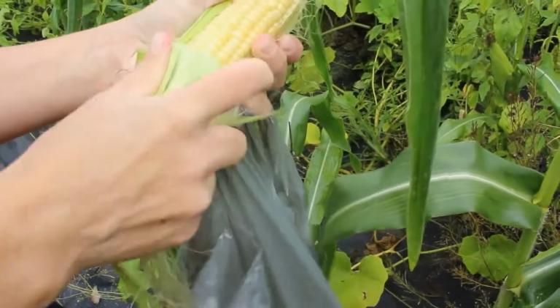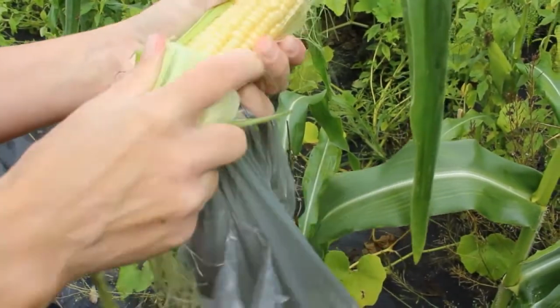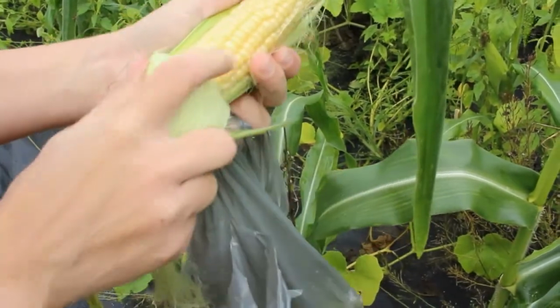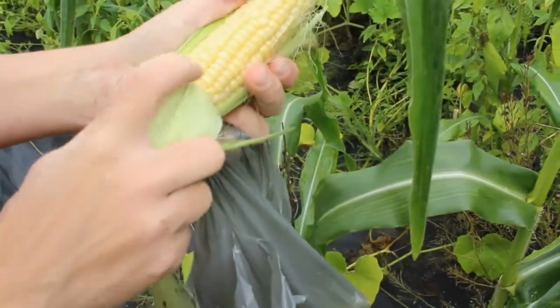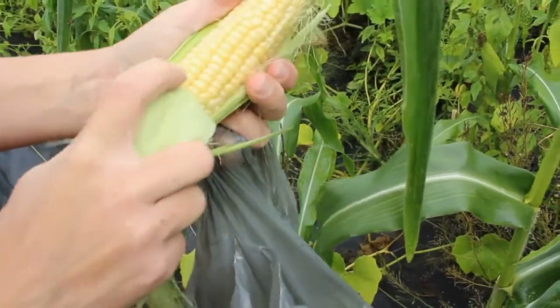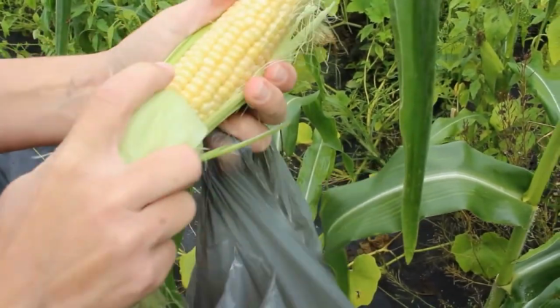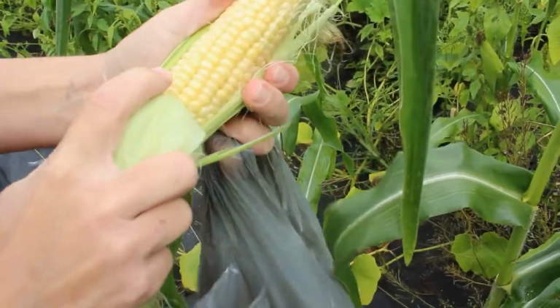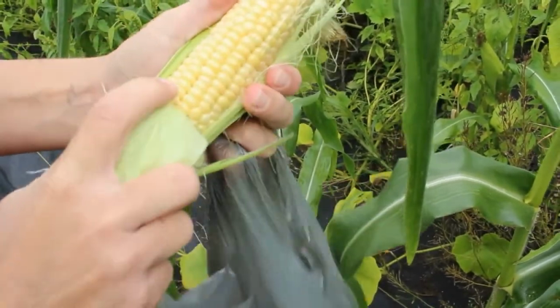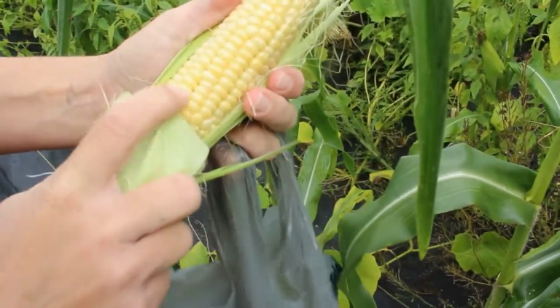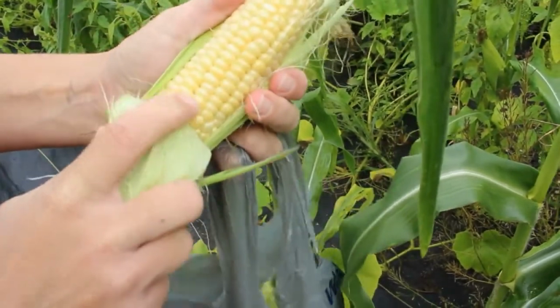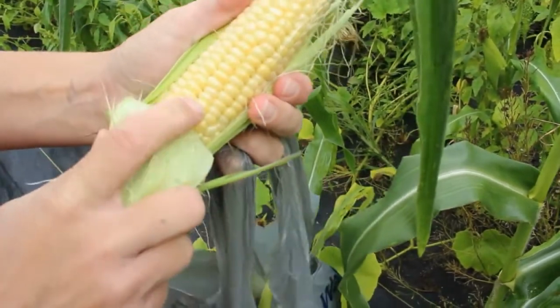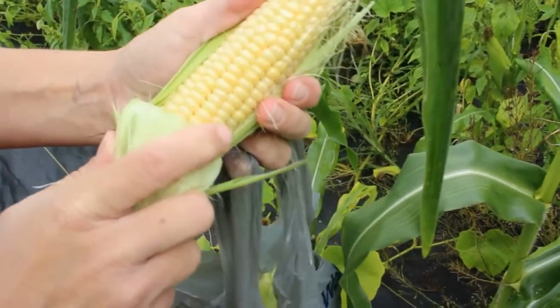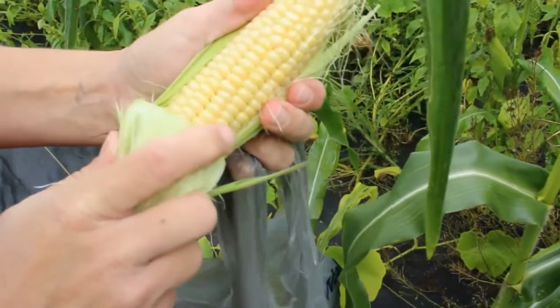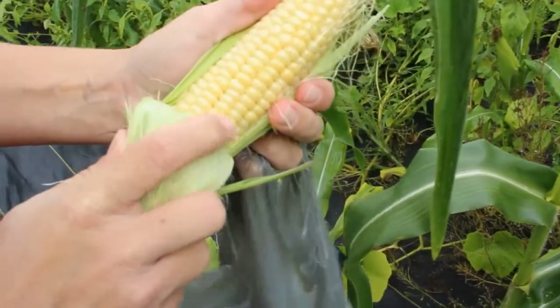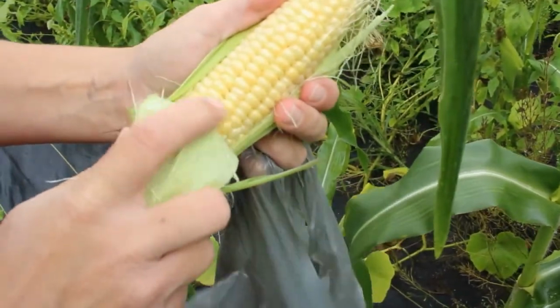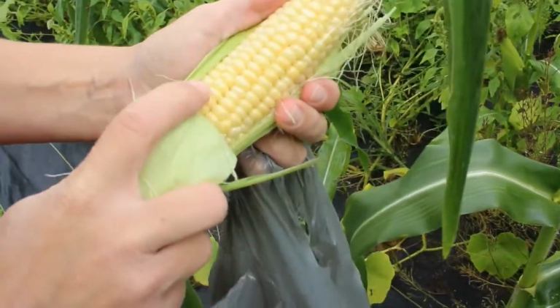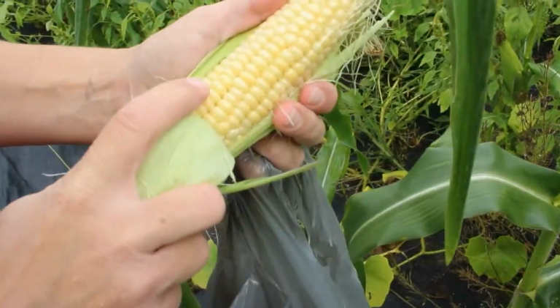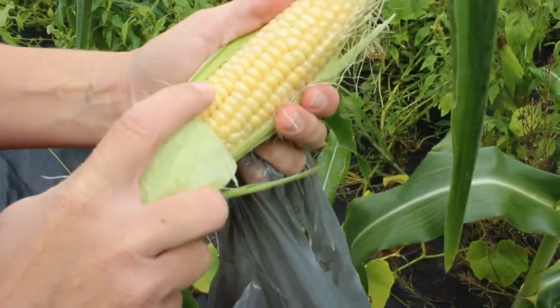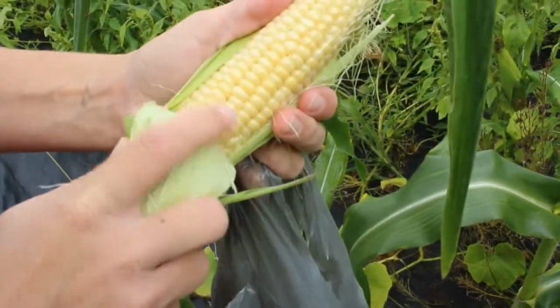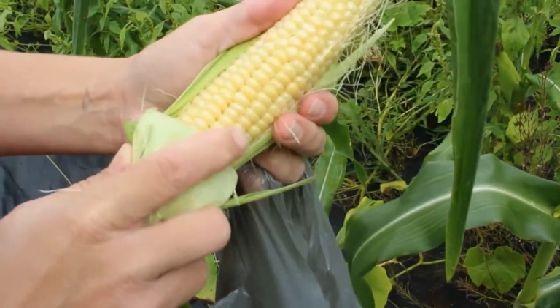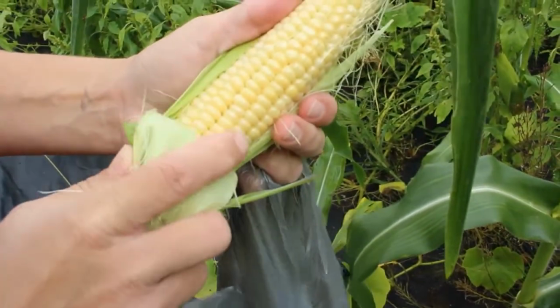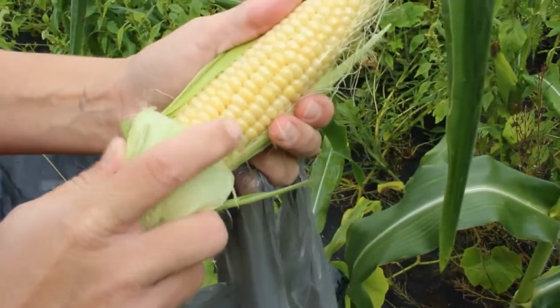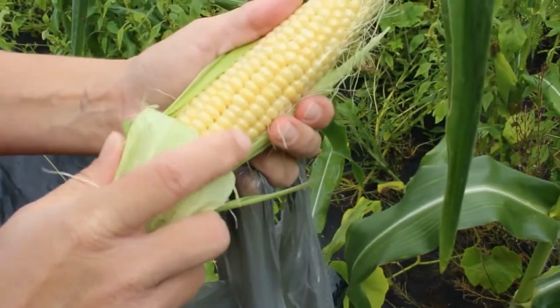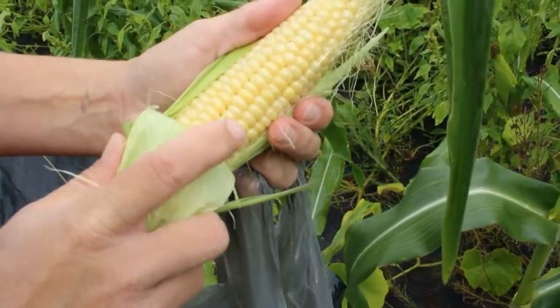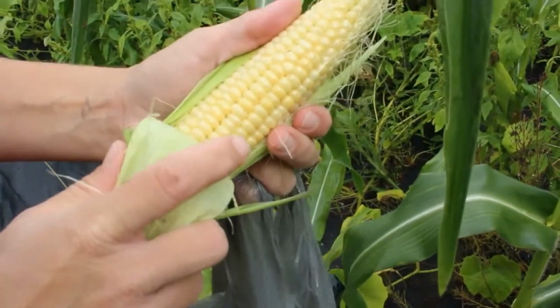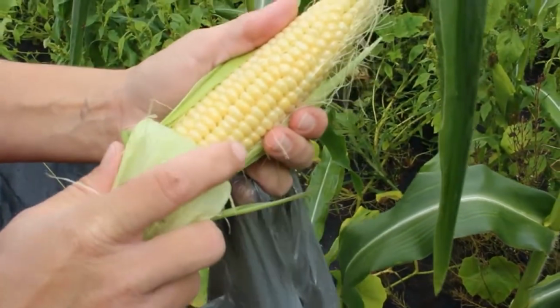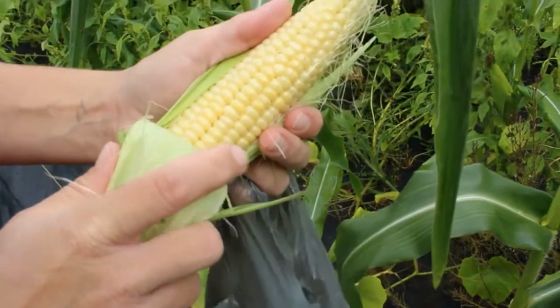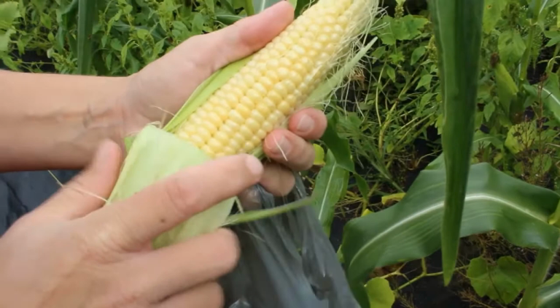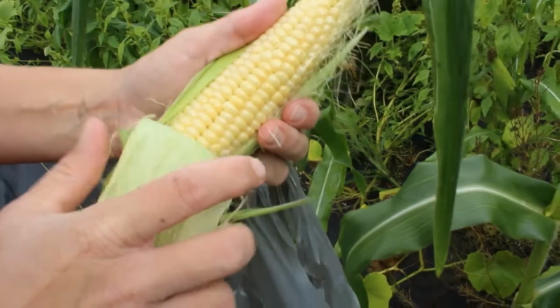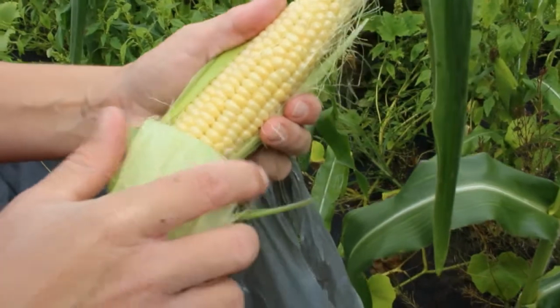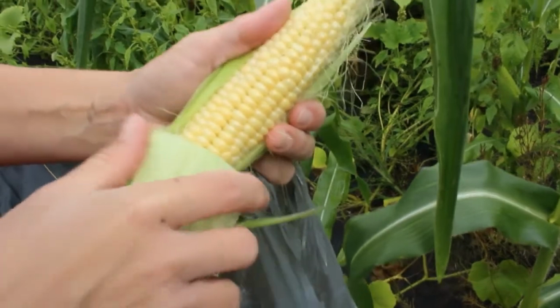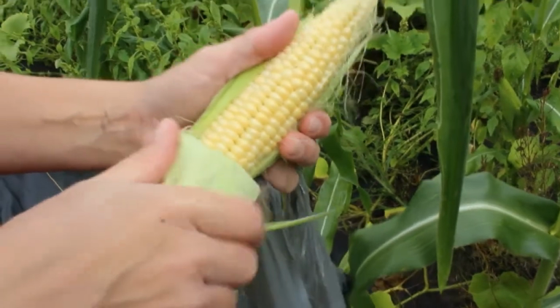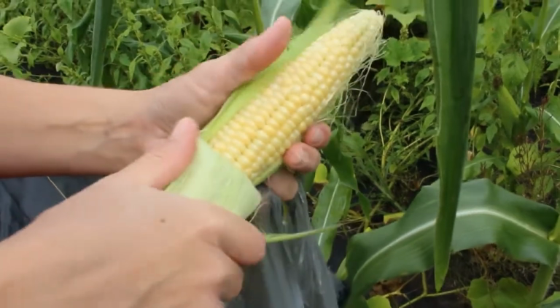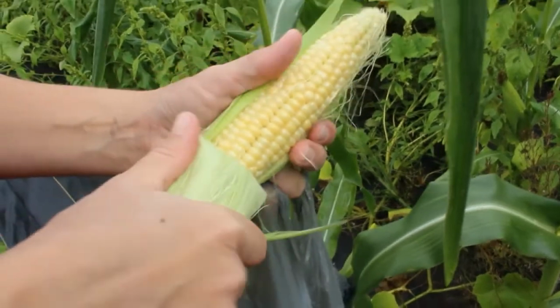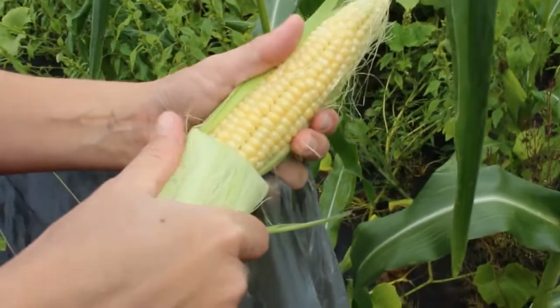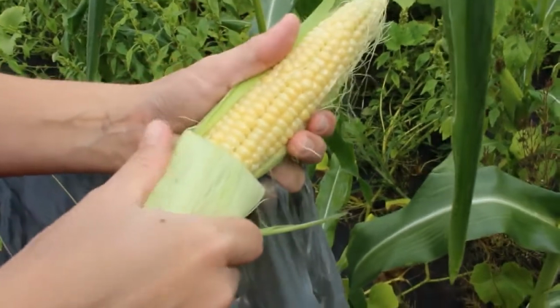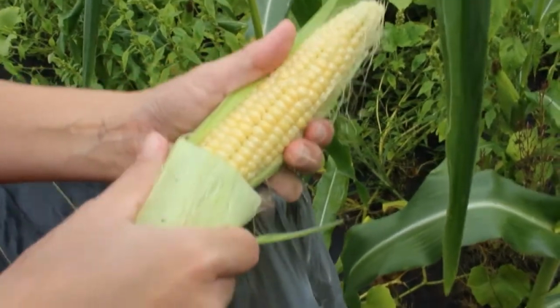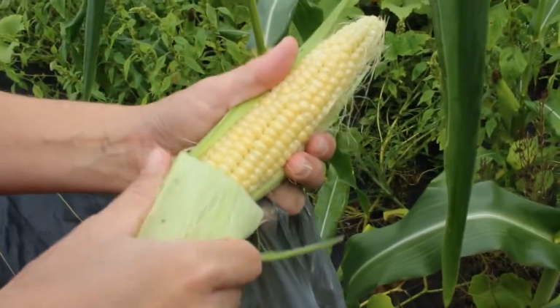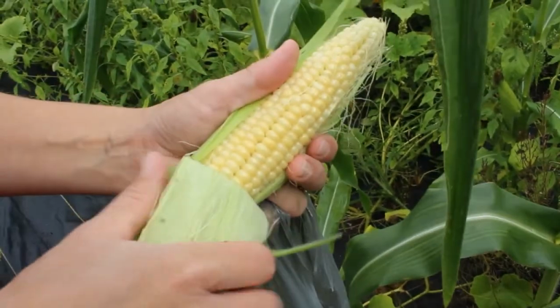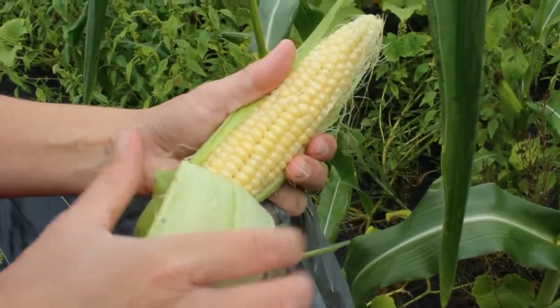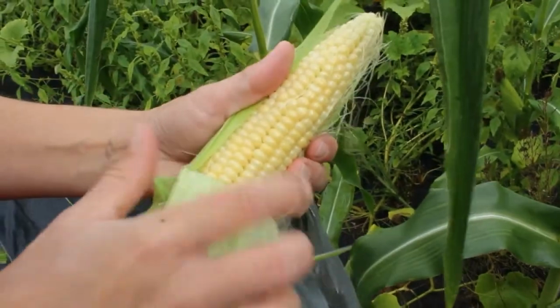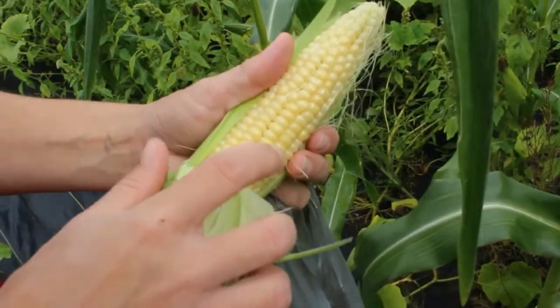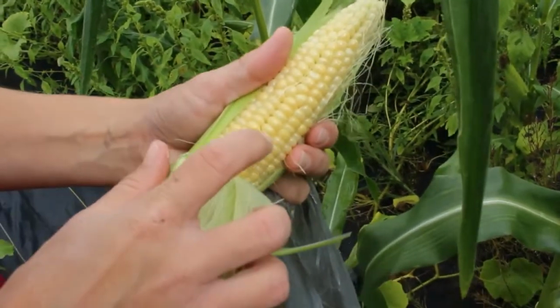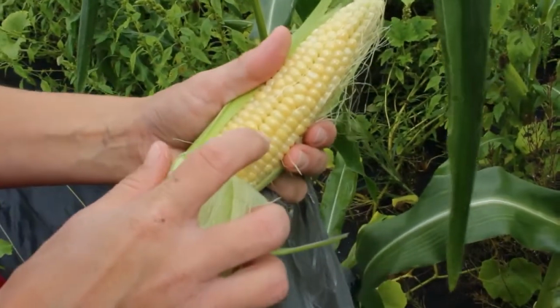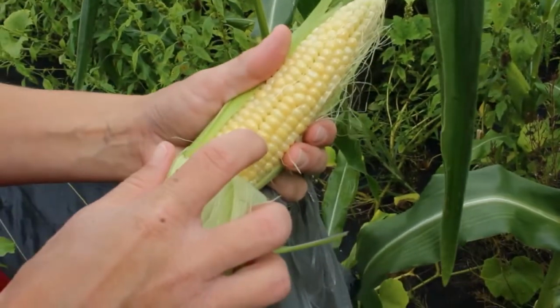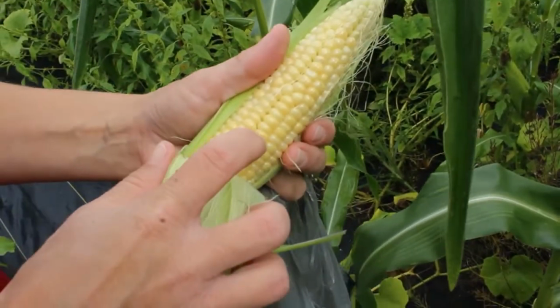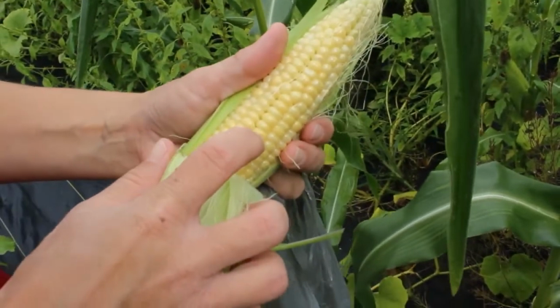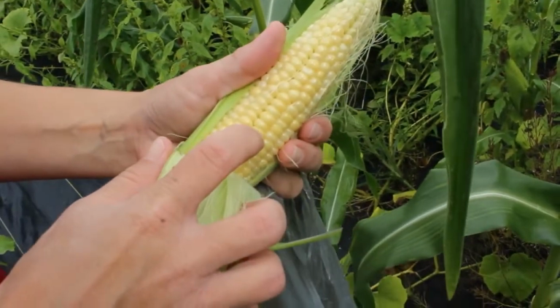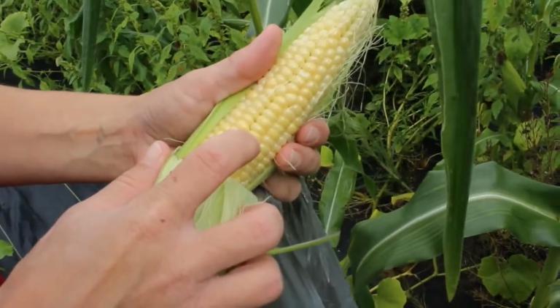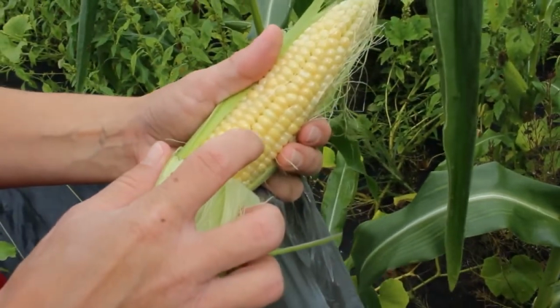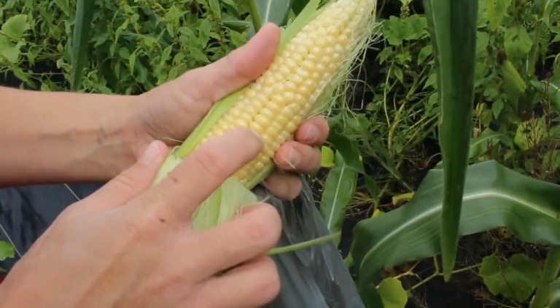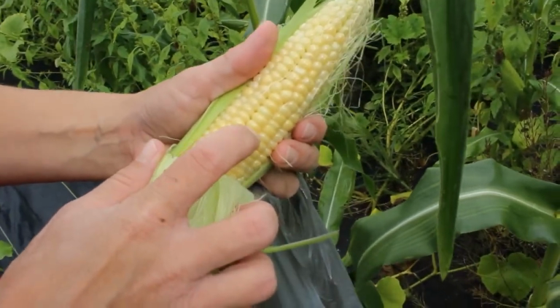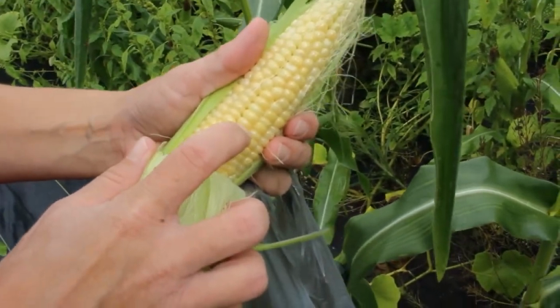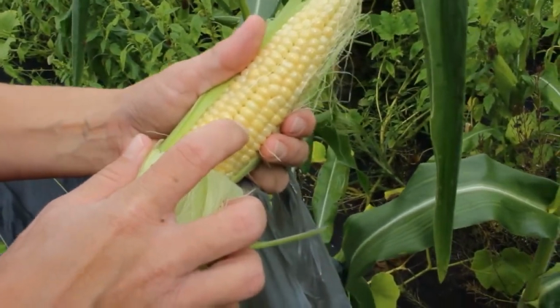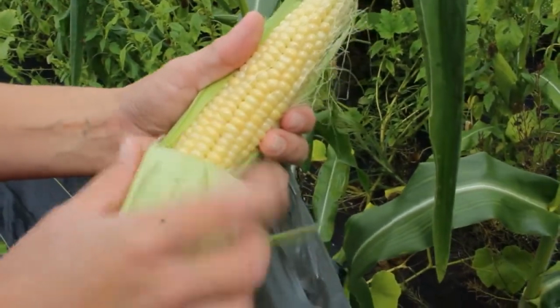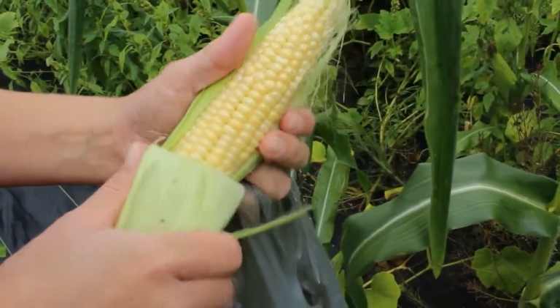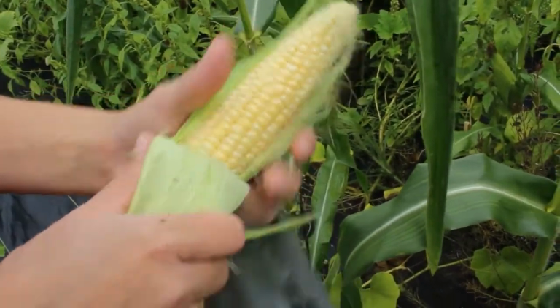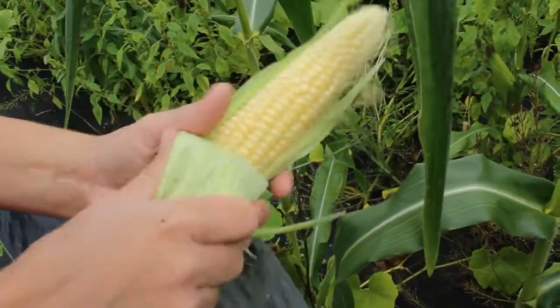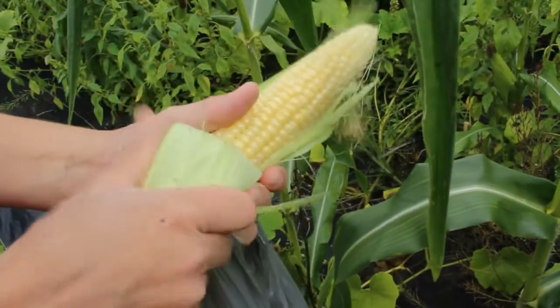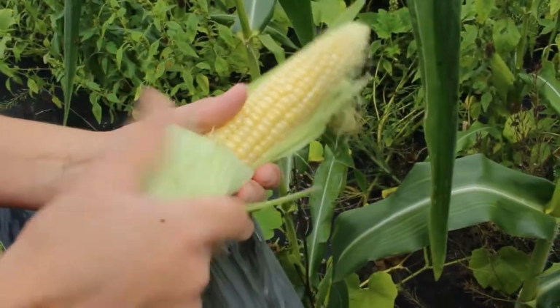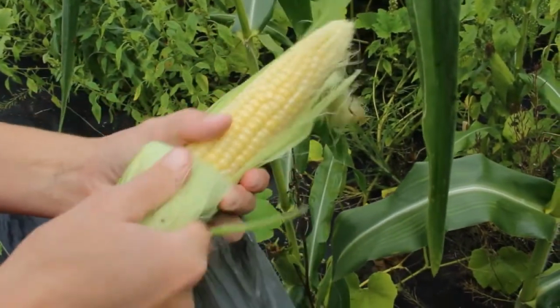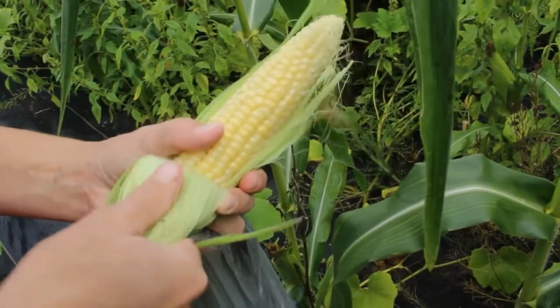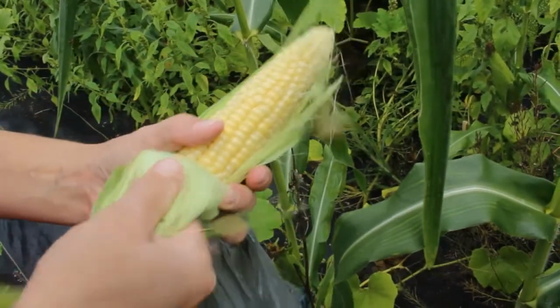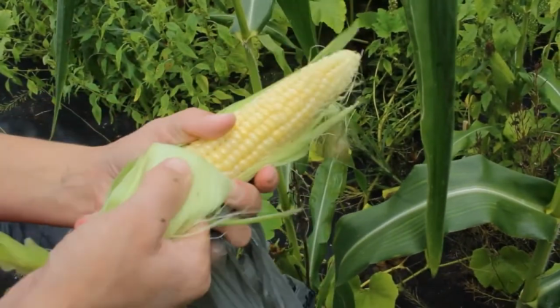It'll also be rounded, as opposed to an under-ripe one which will have a little point on it.